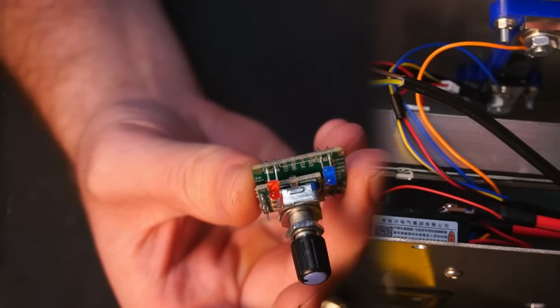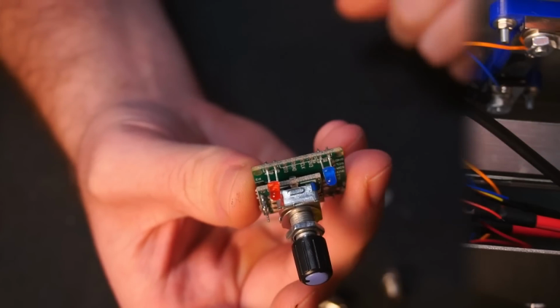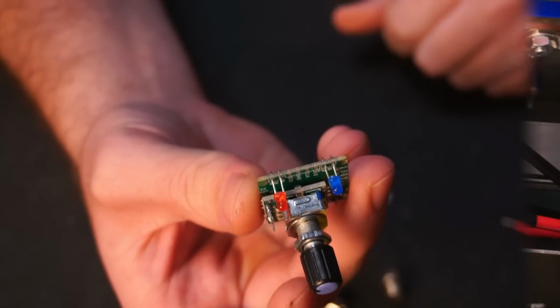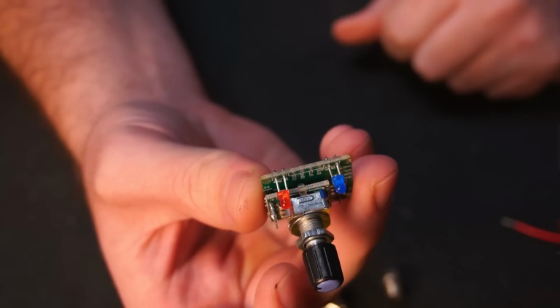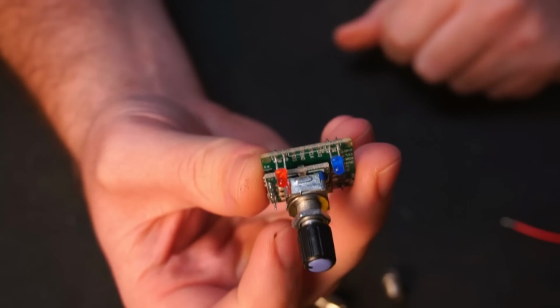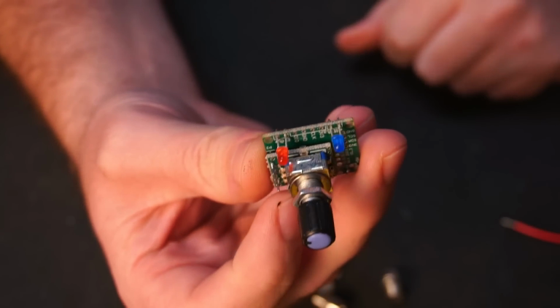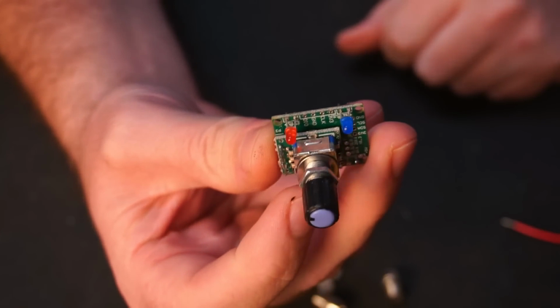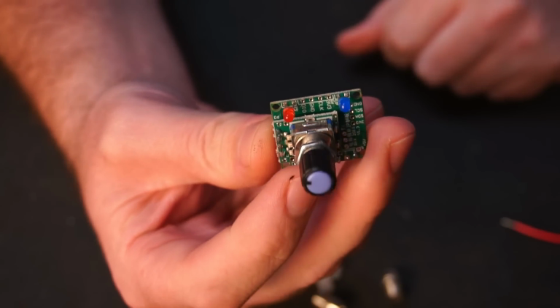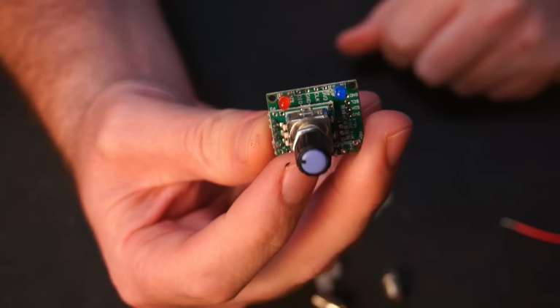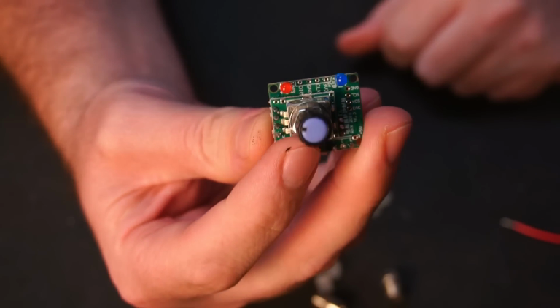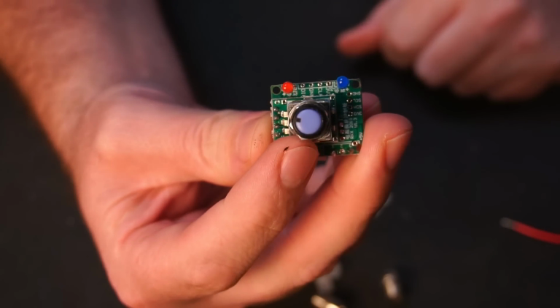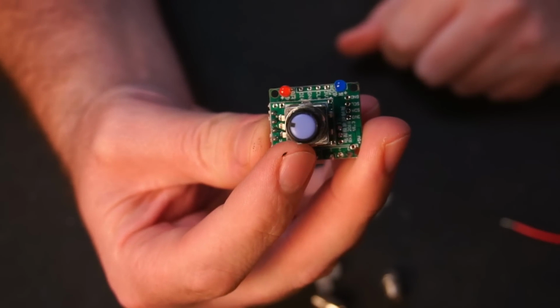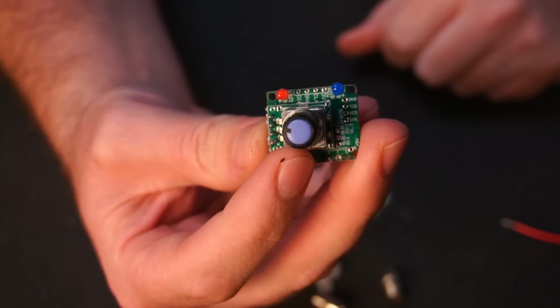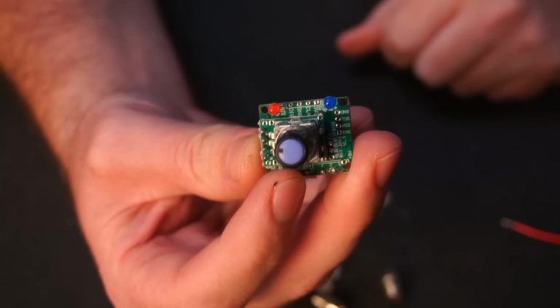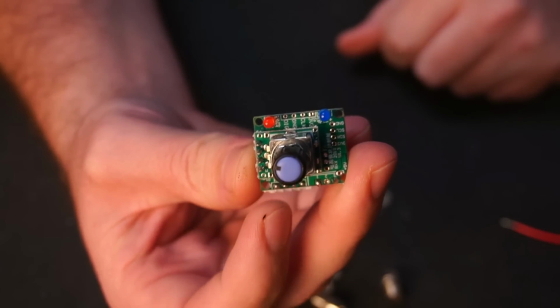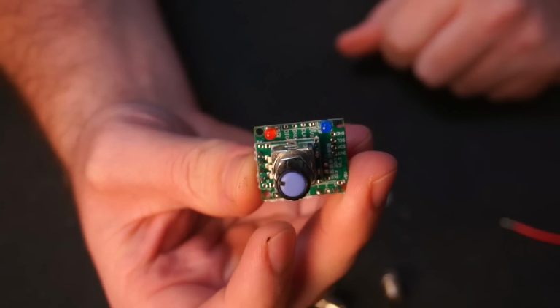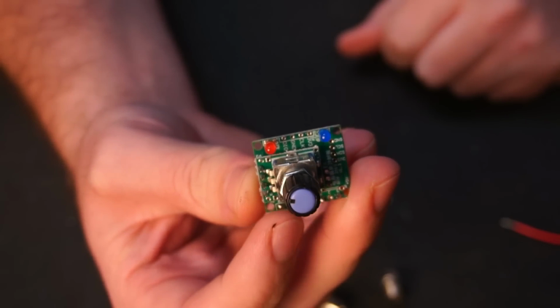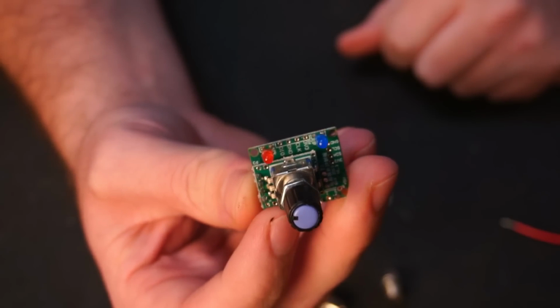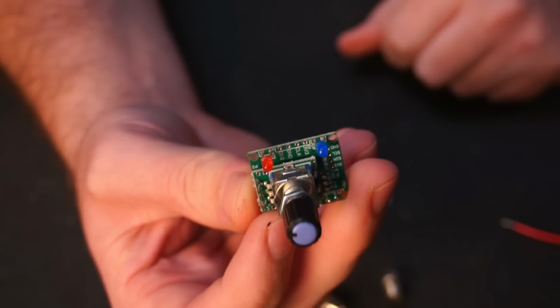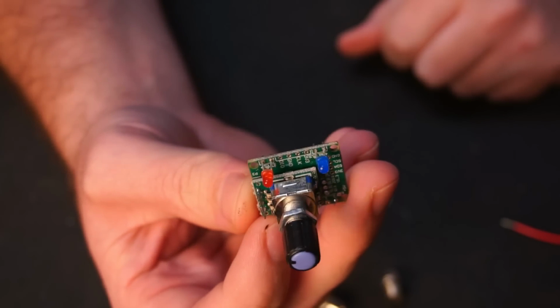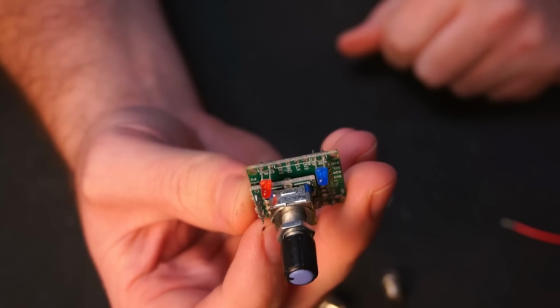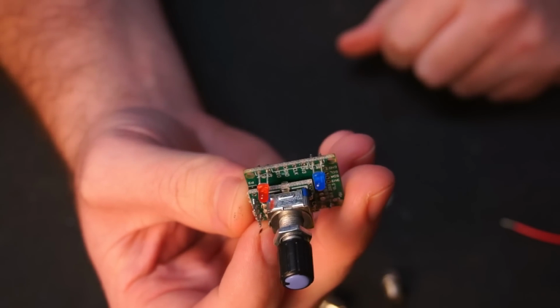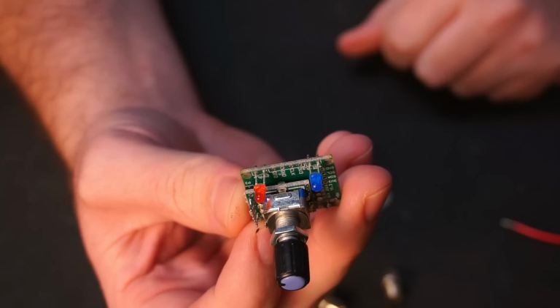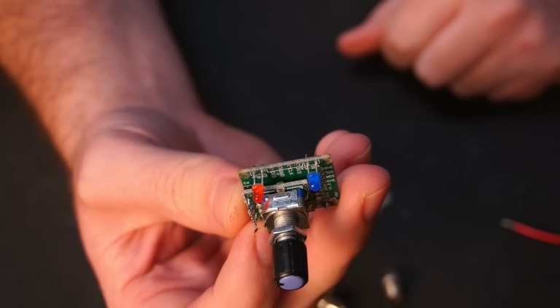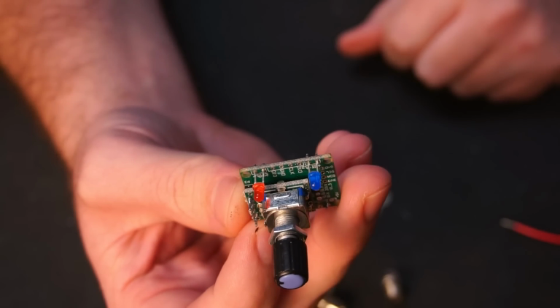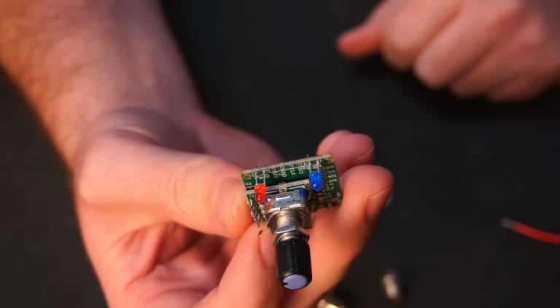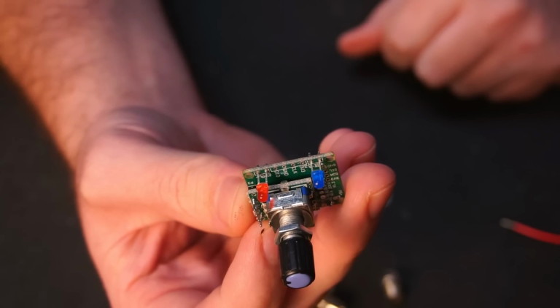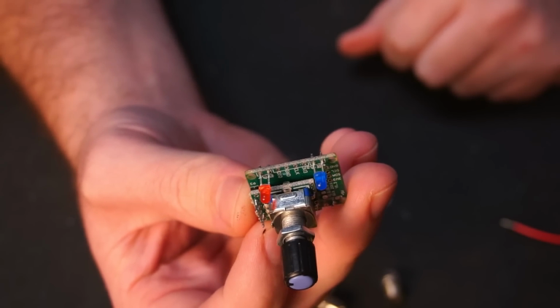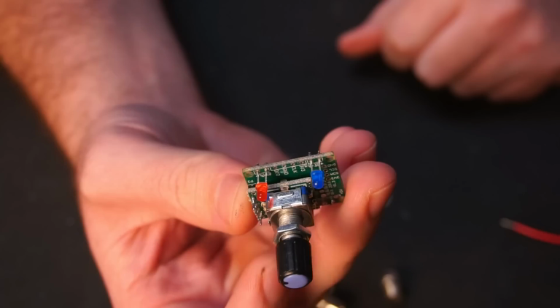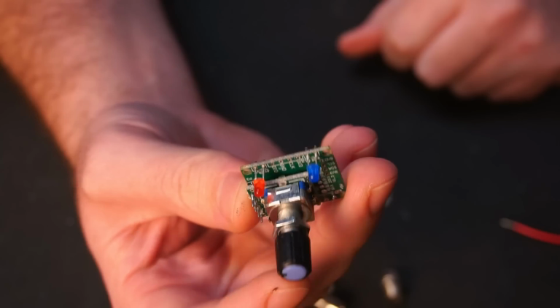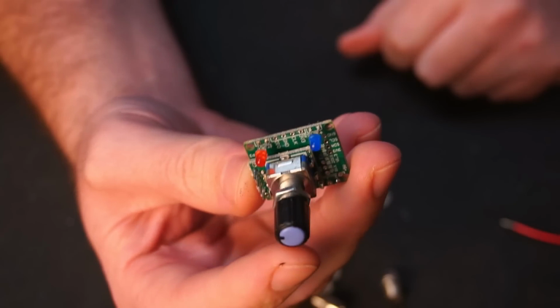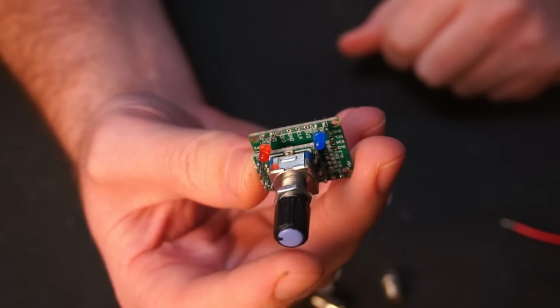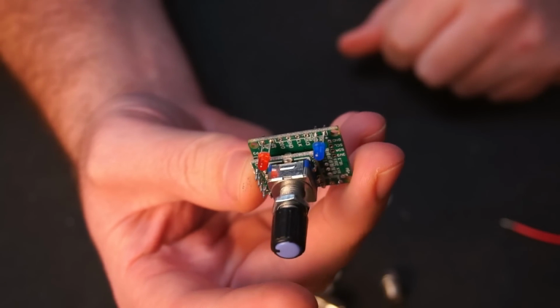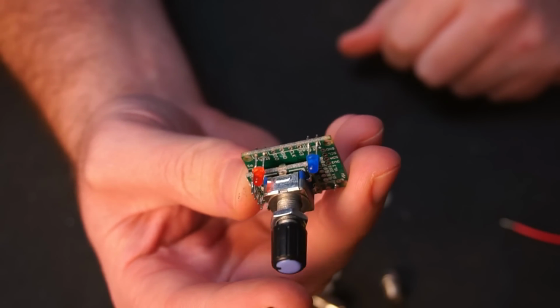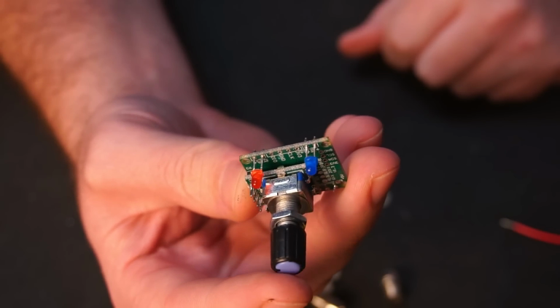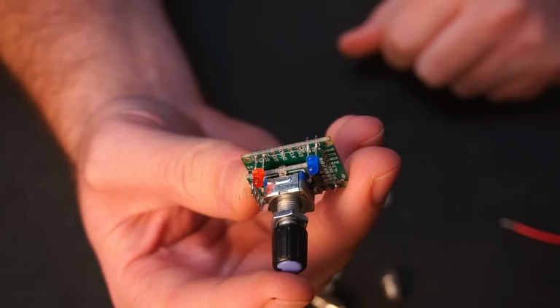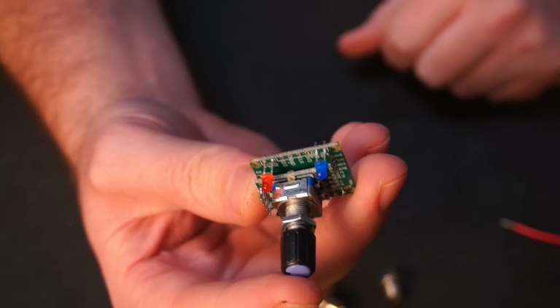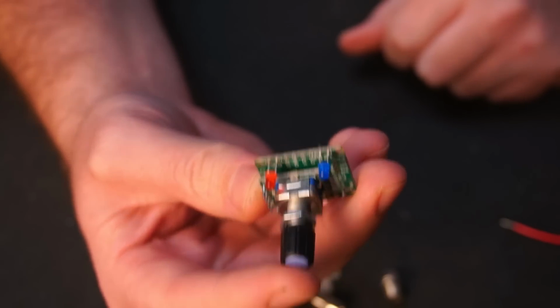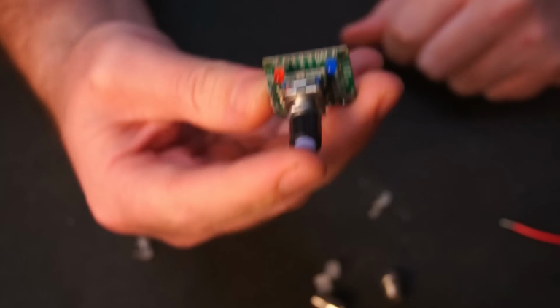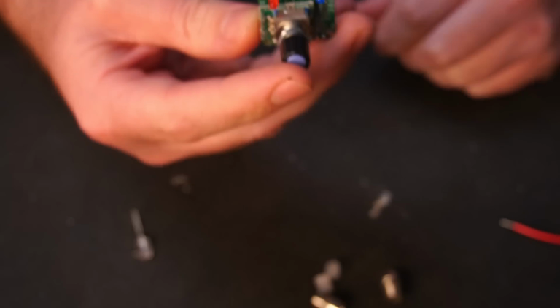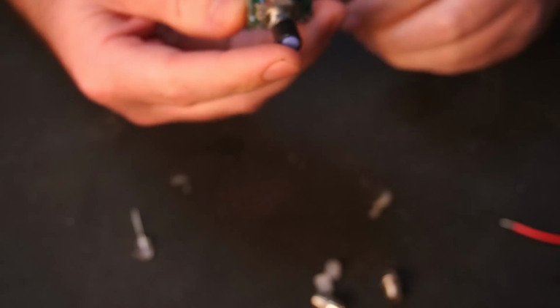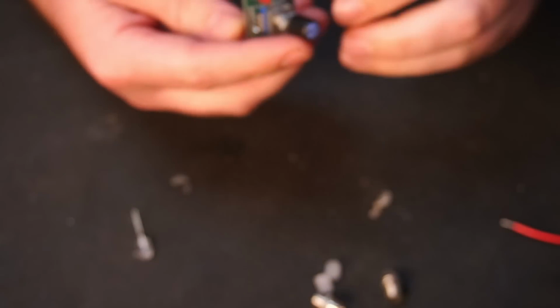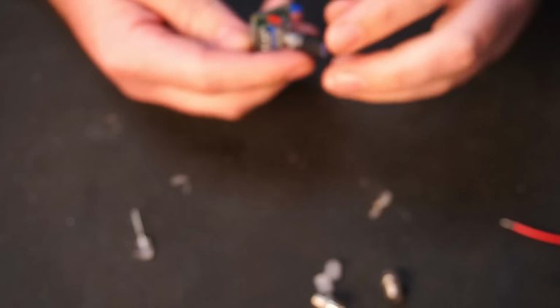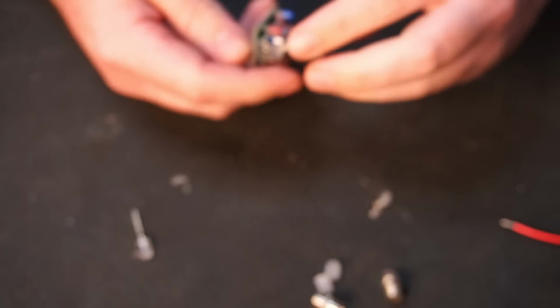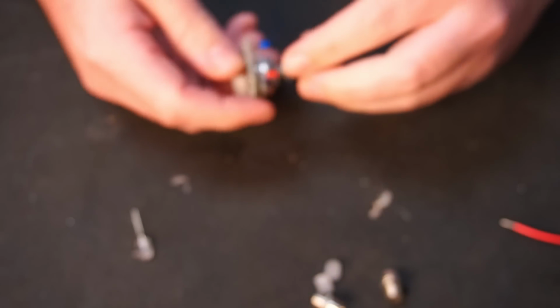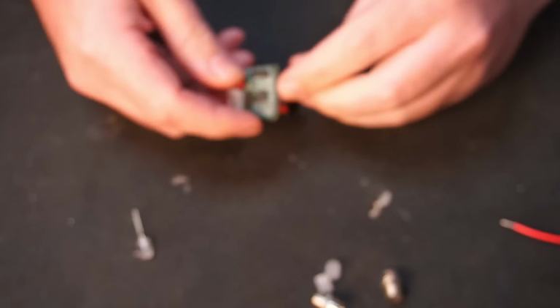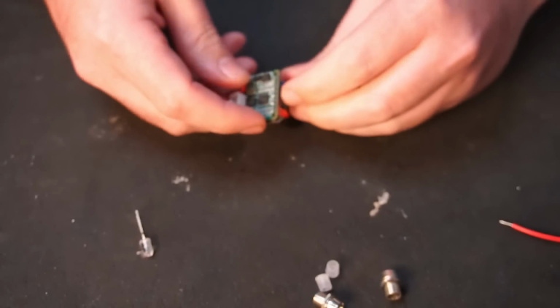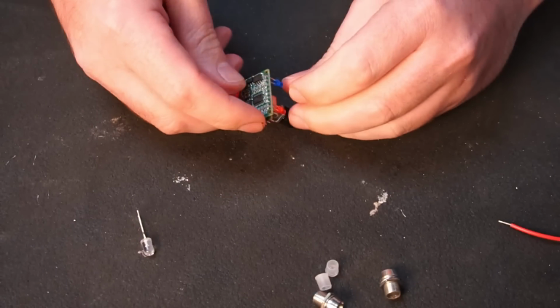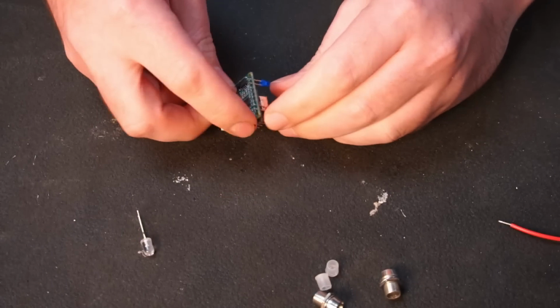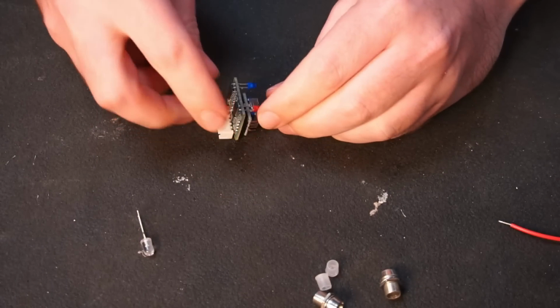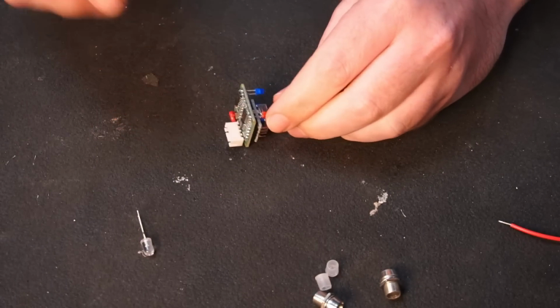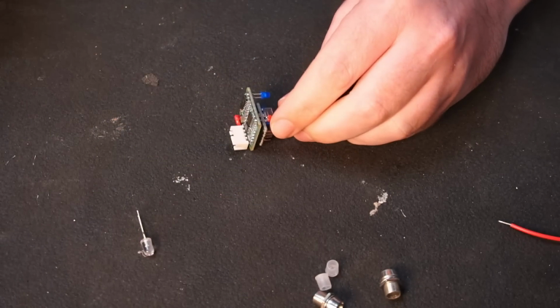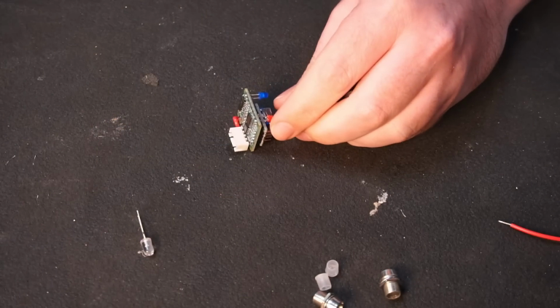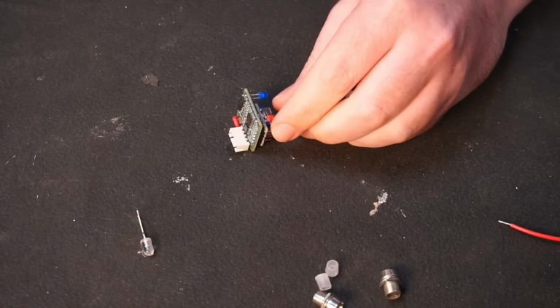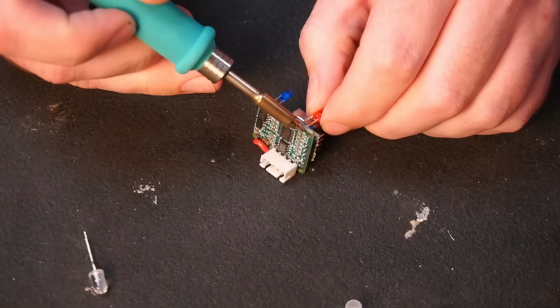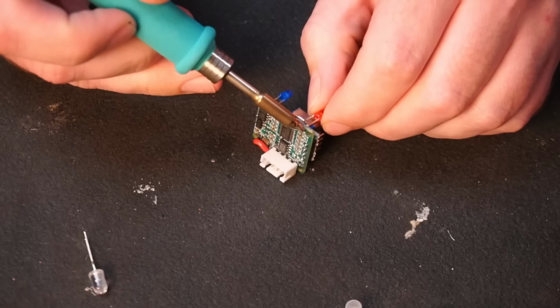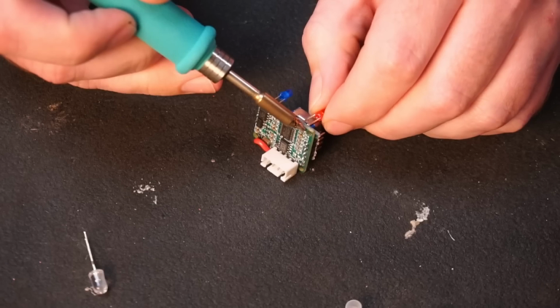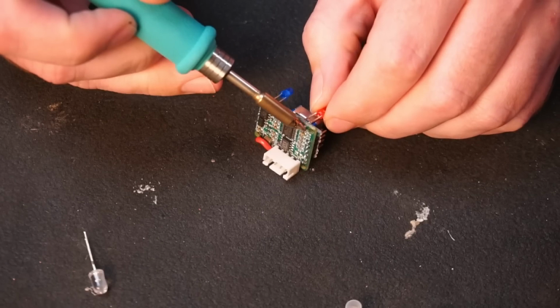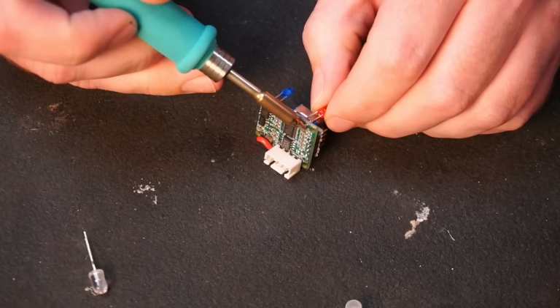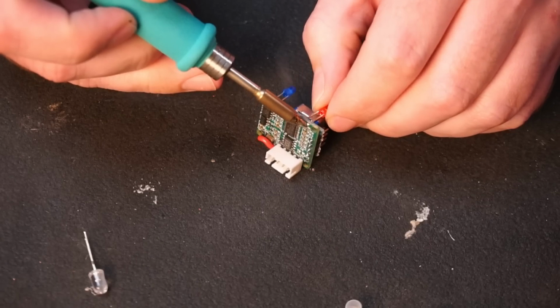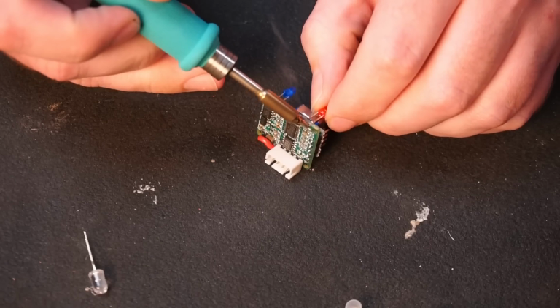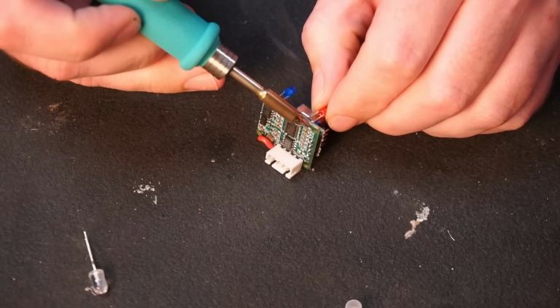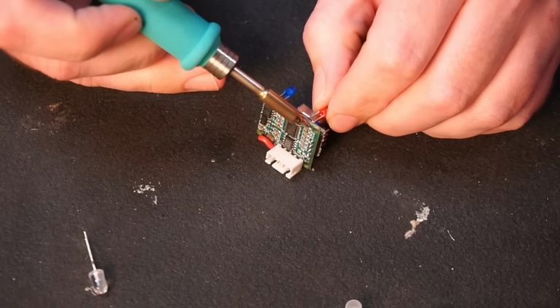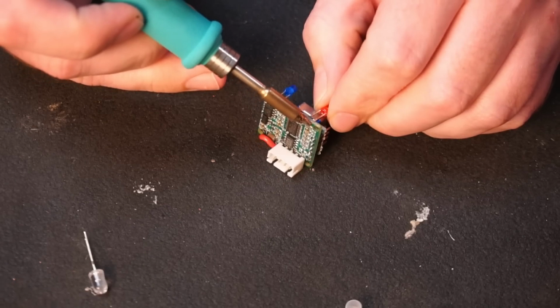The PSU controller has two LEDs that I'll be removing and replacing with panel mounted LEDs.